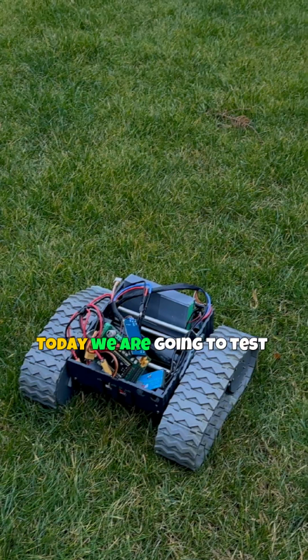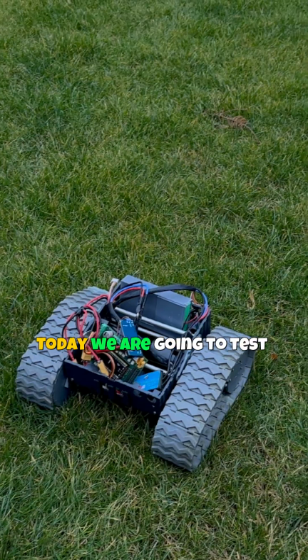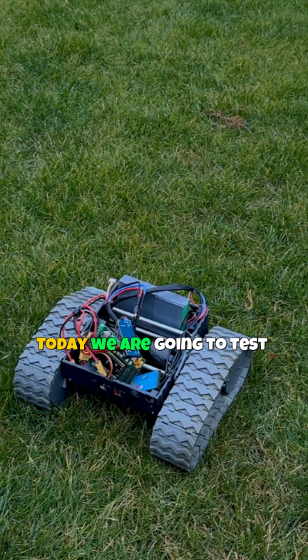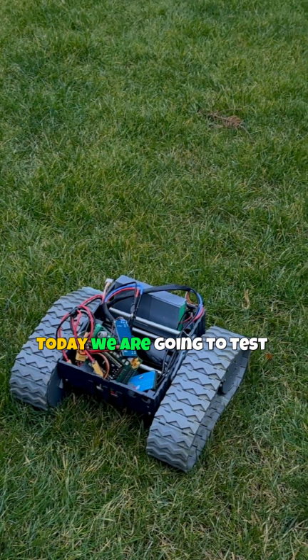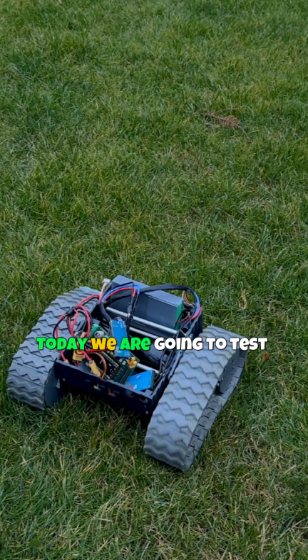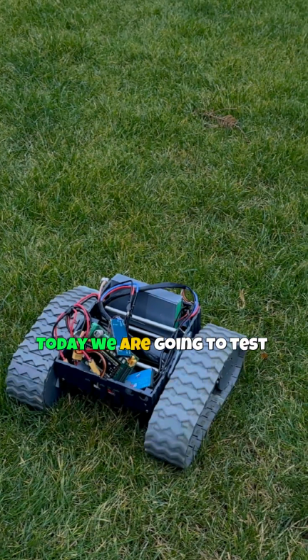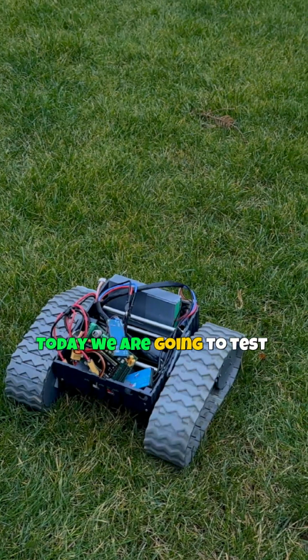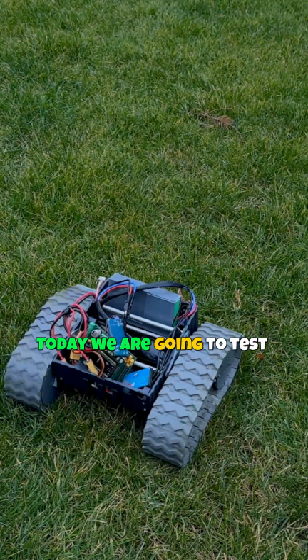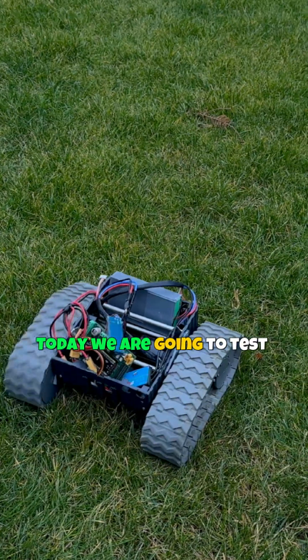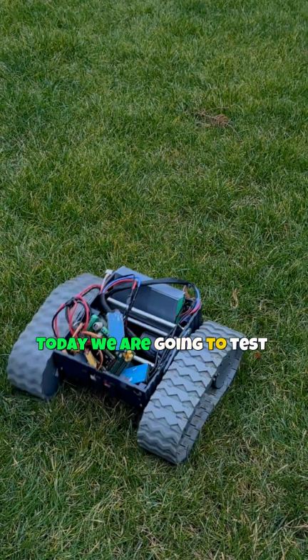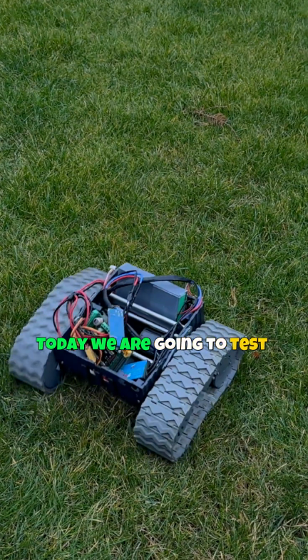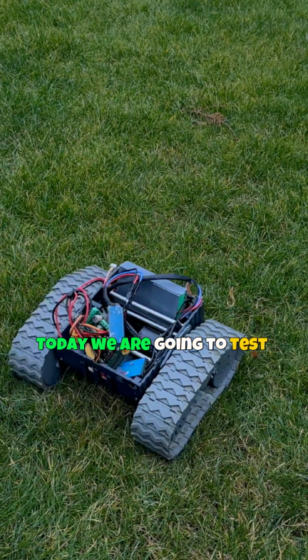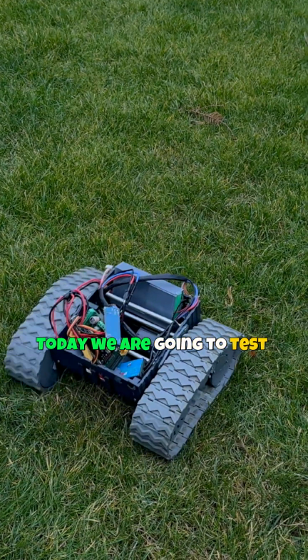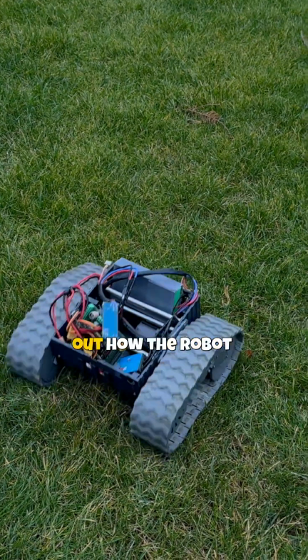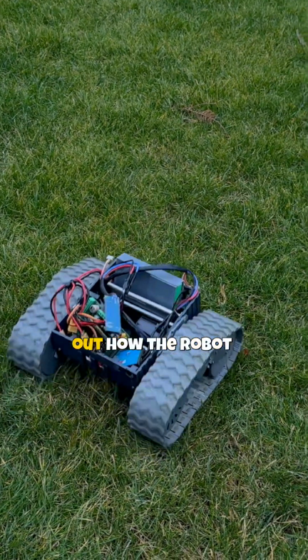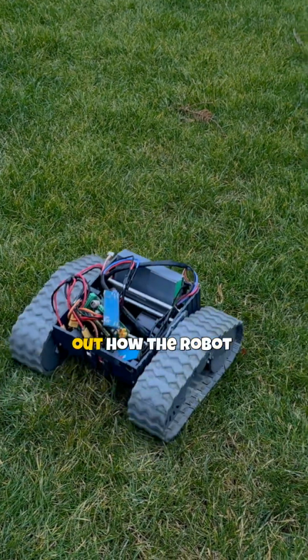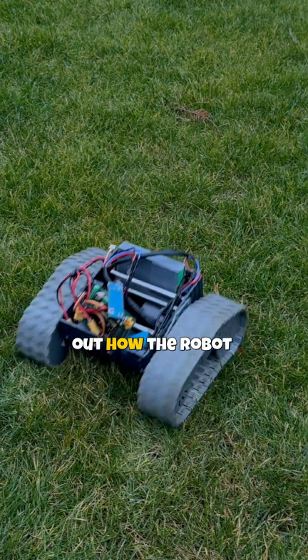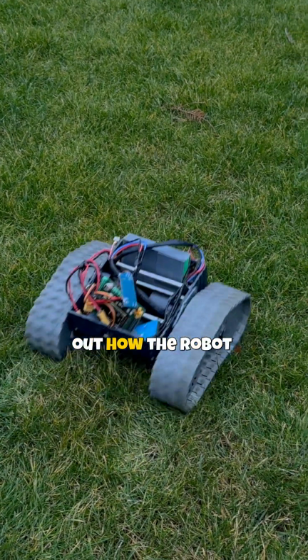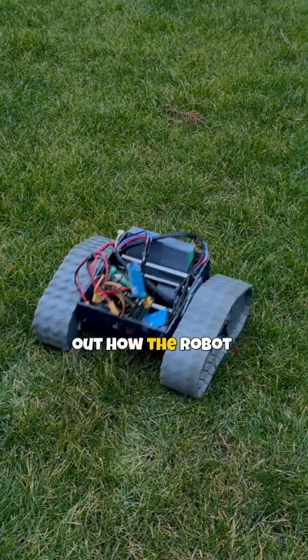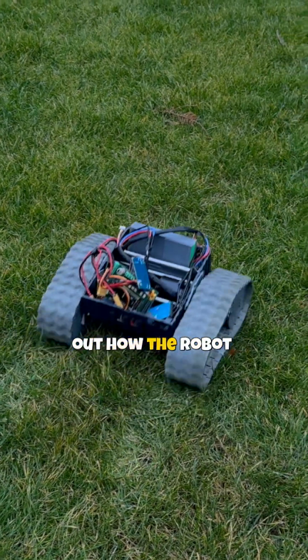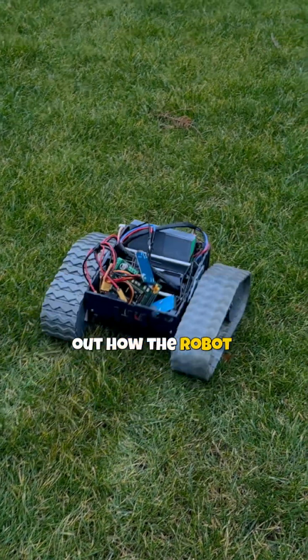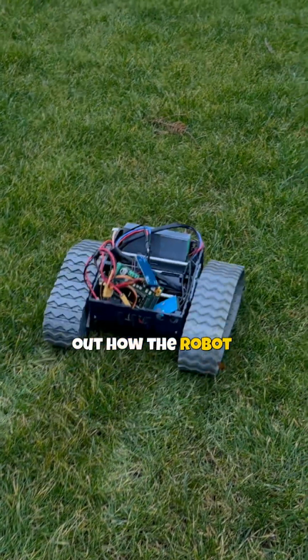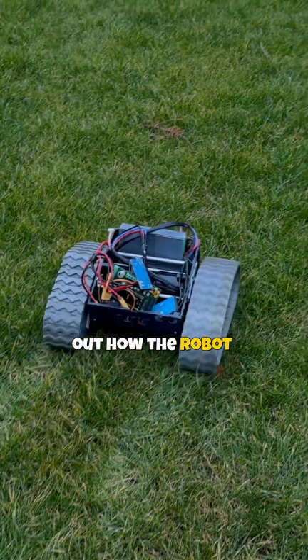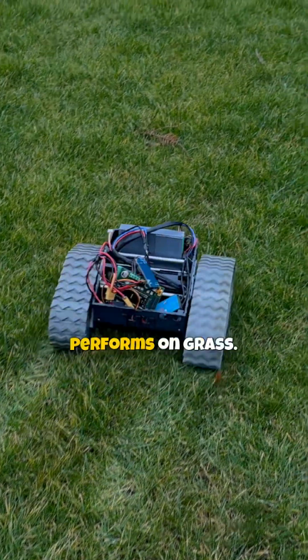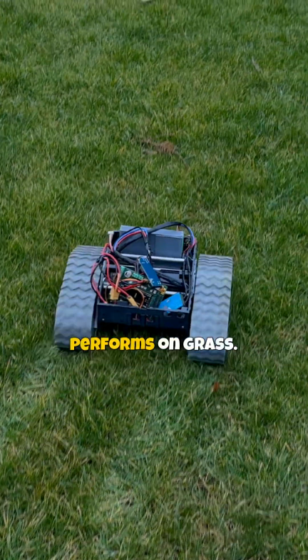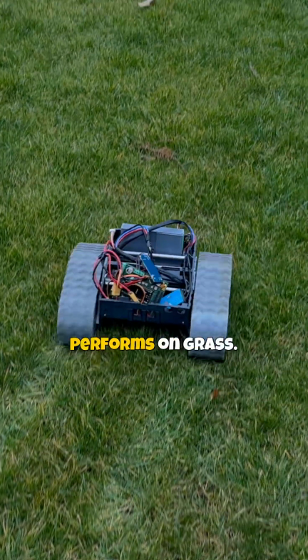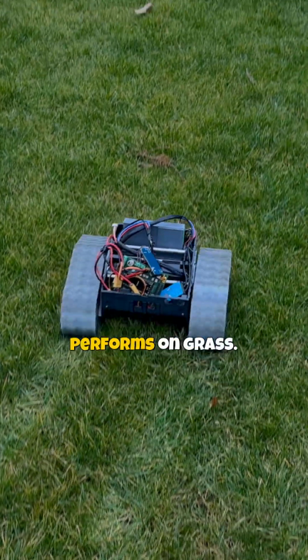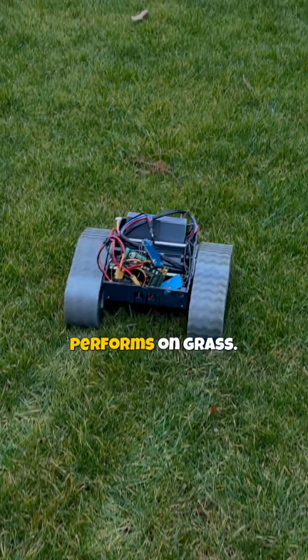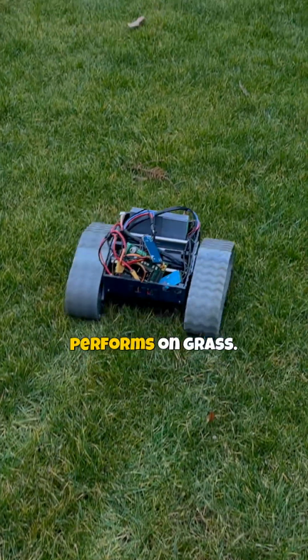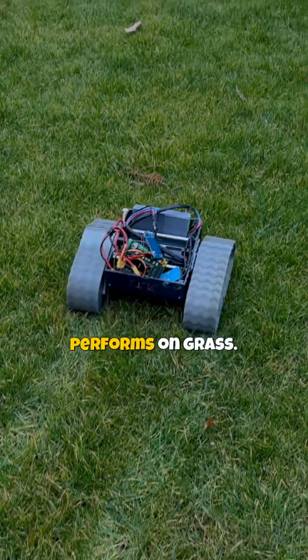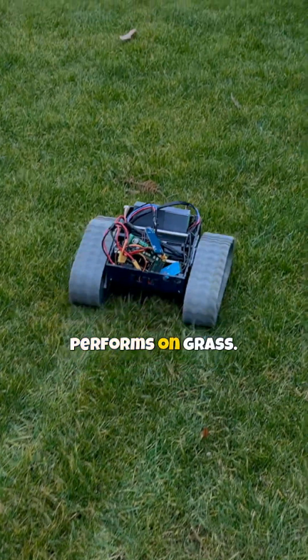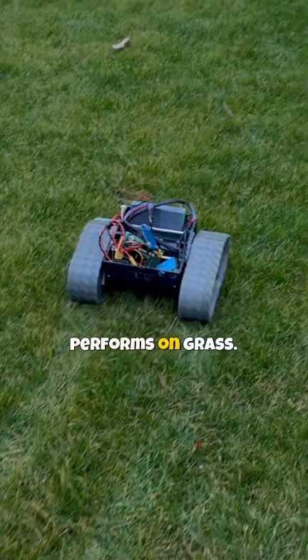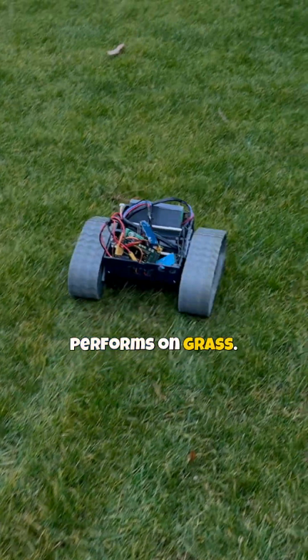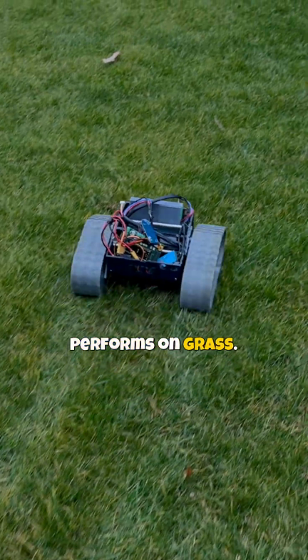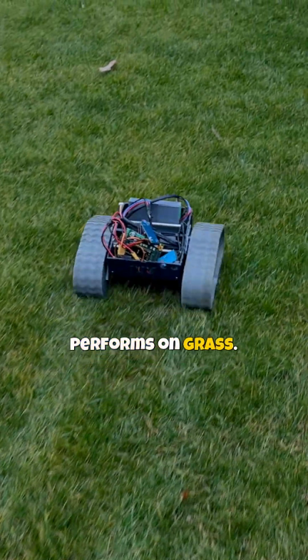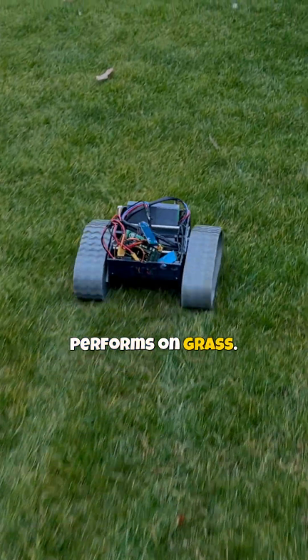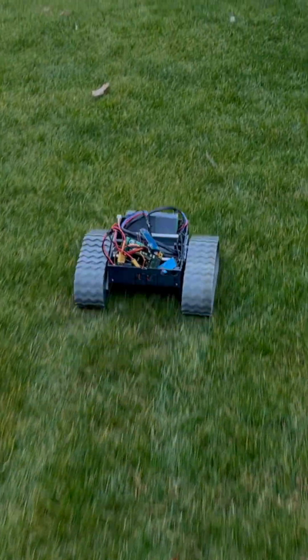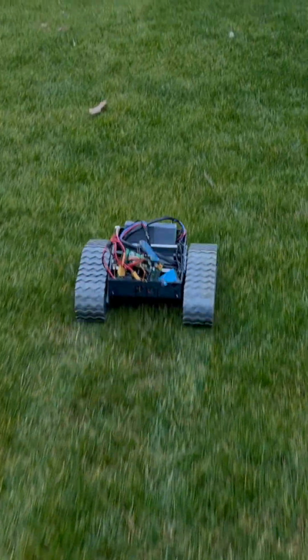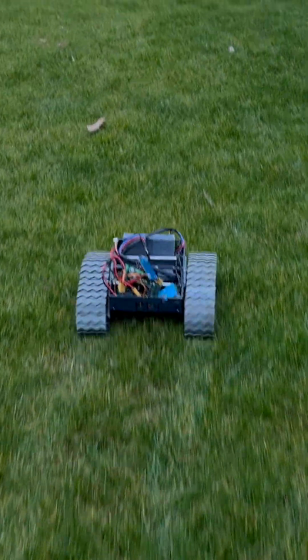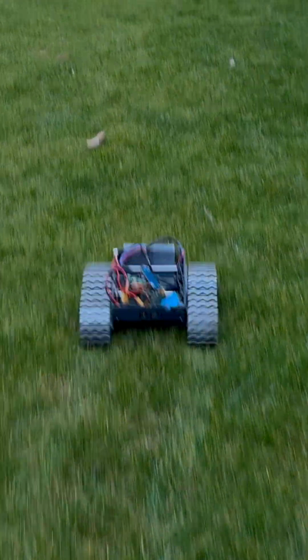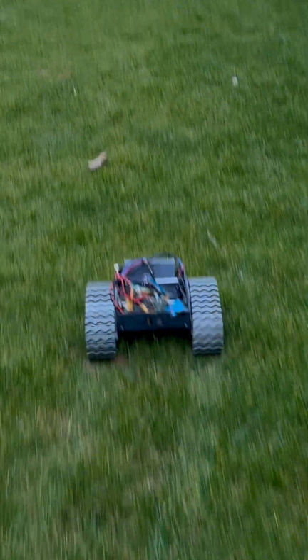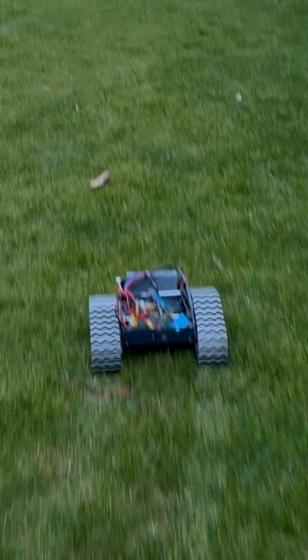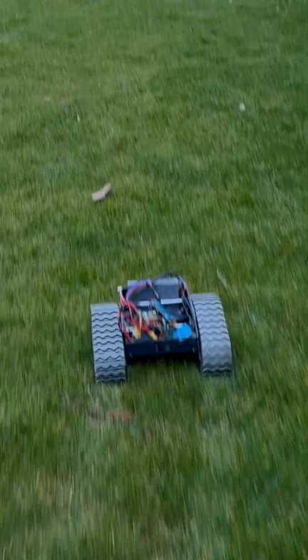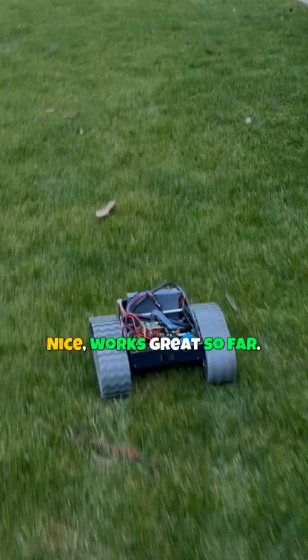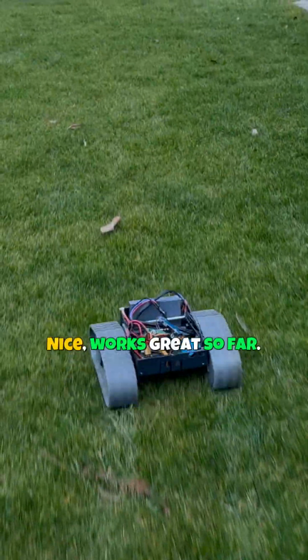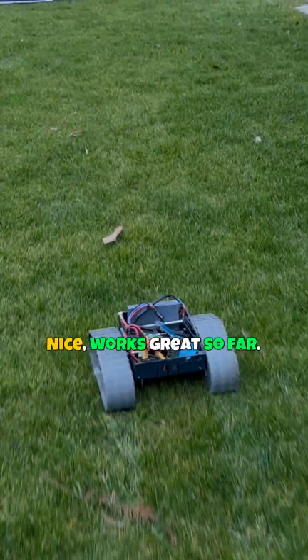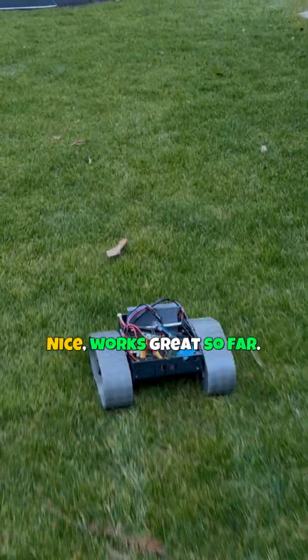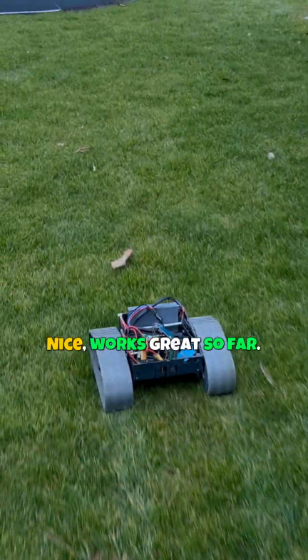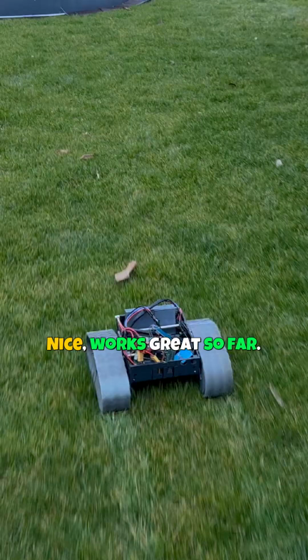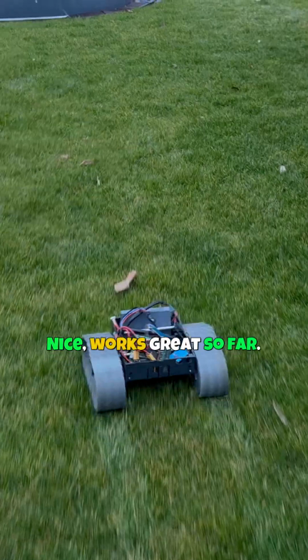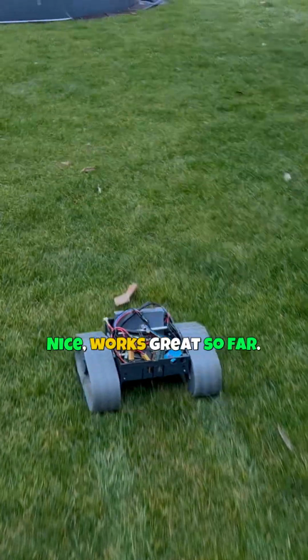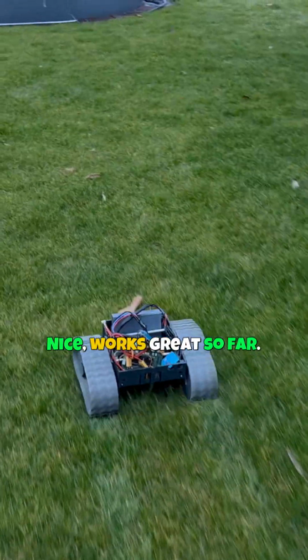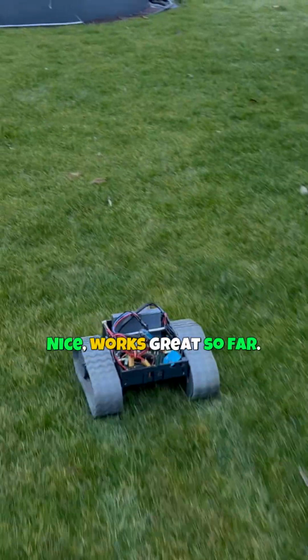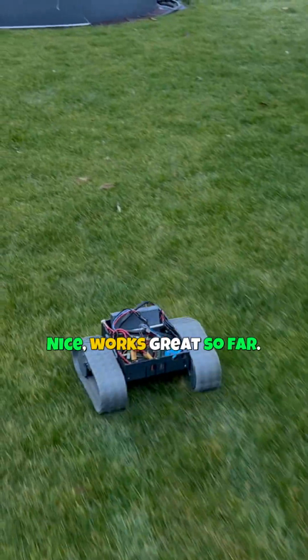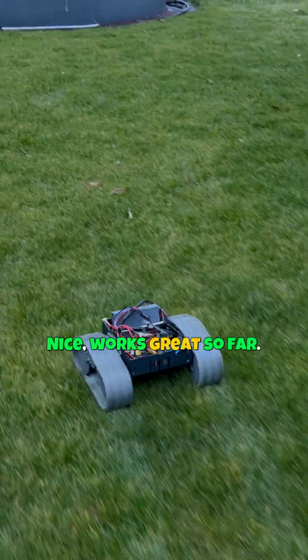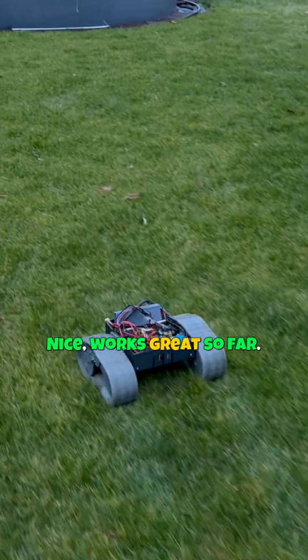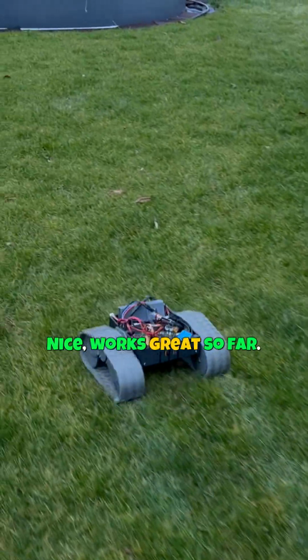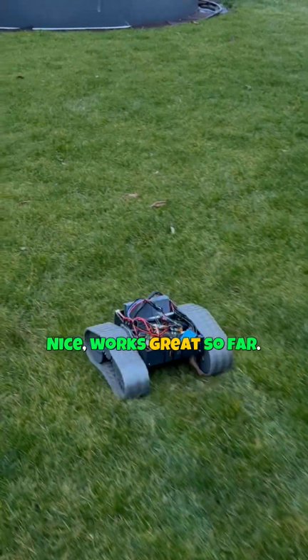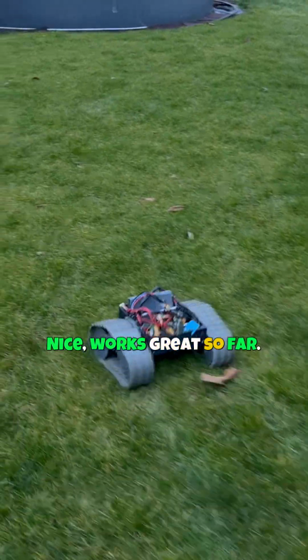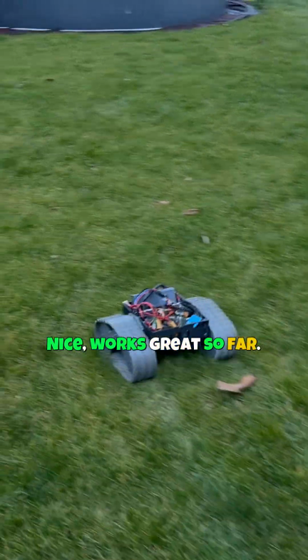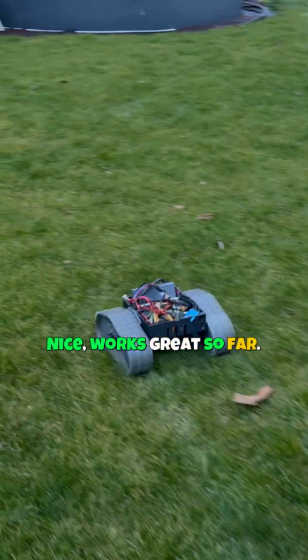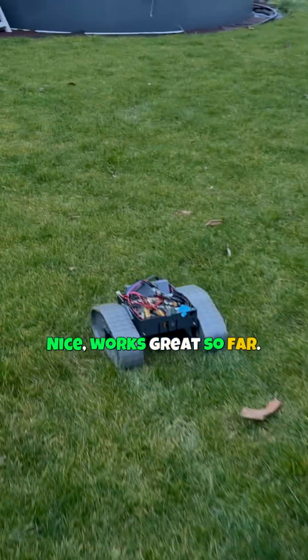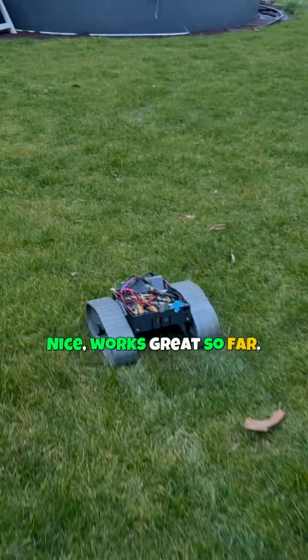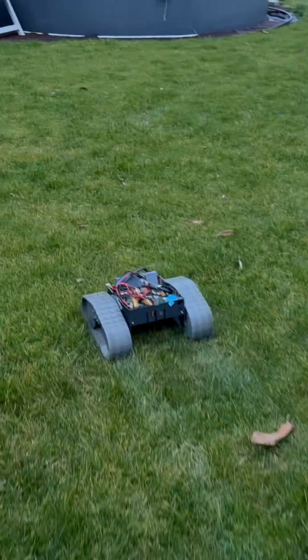Today we are going to test out how the robot performs on grass. Nice. Works great so far.